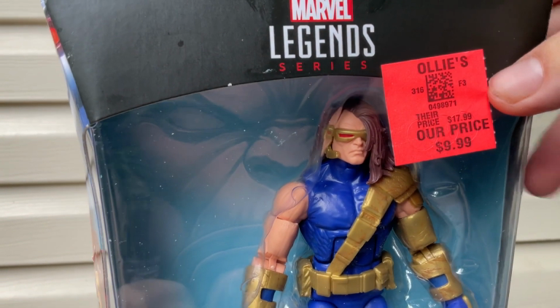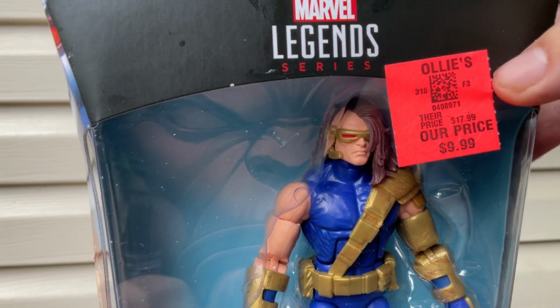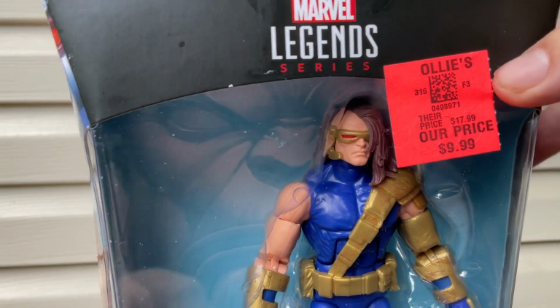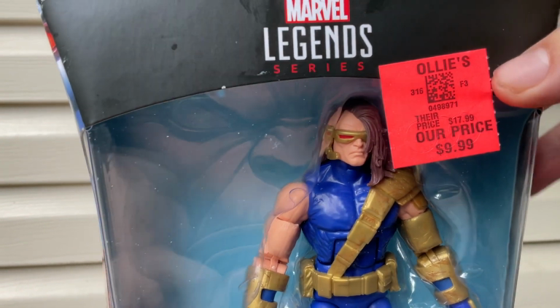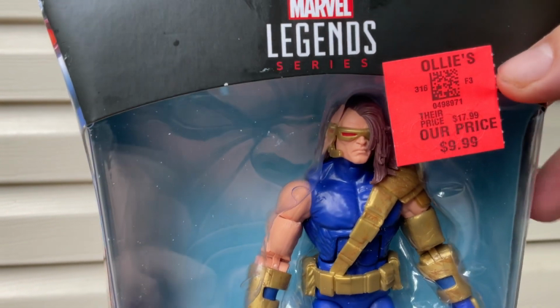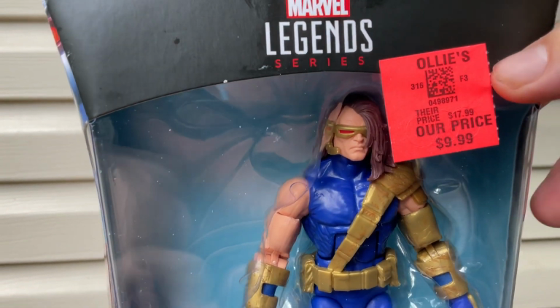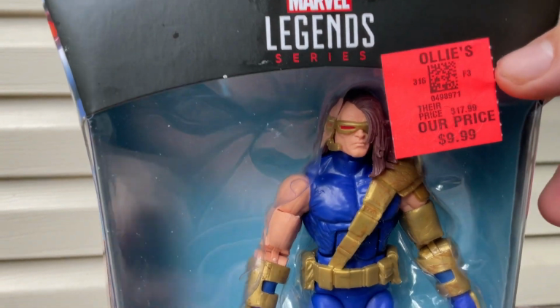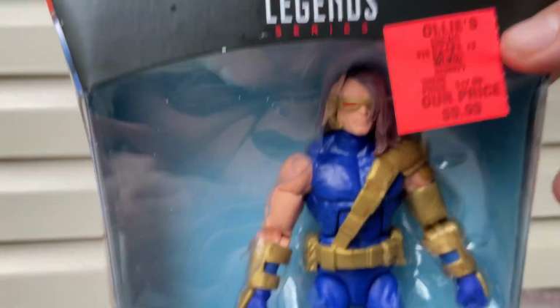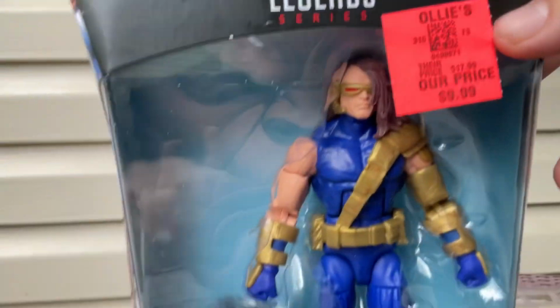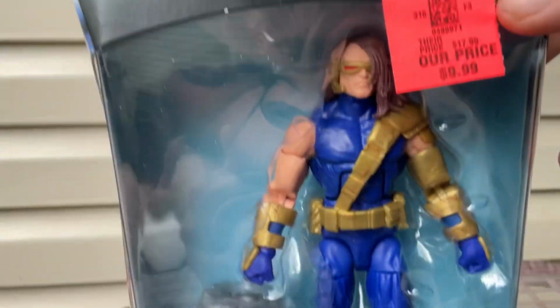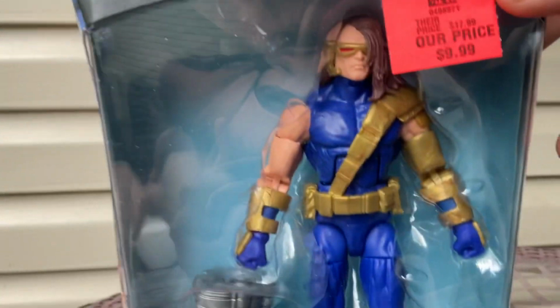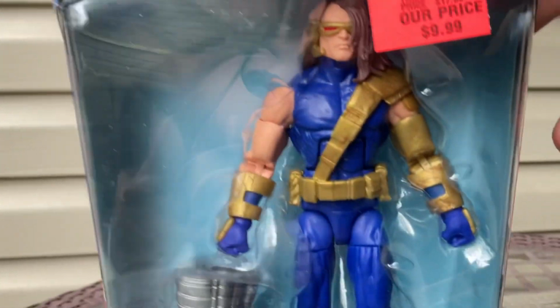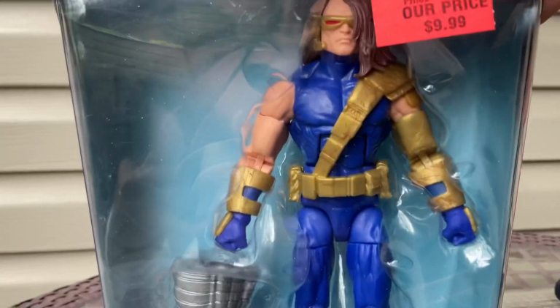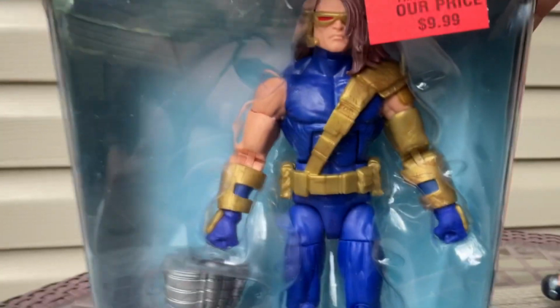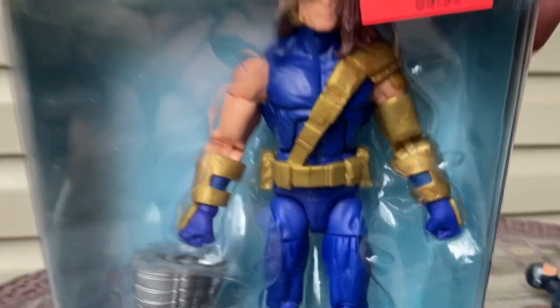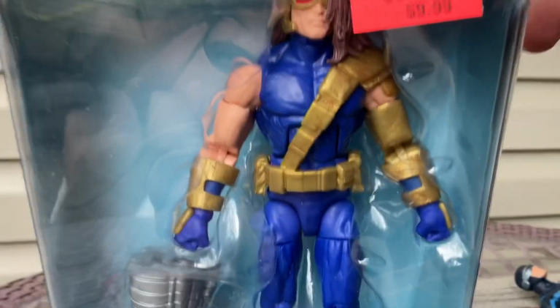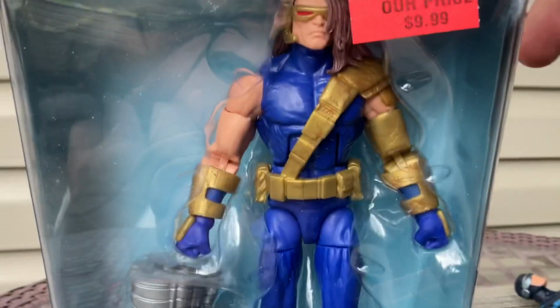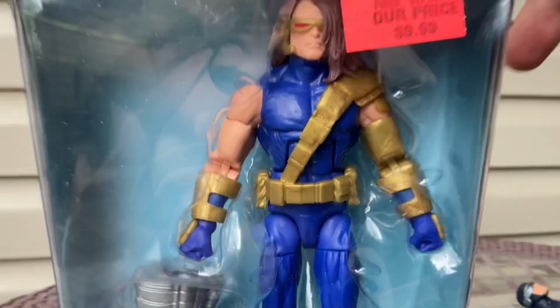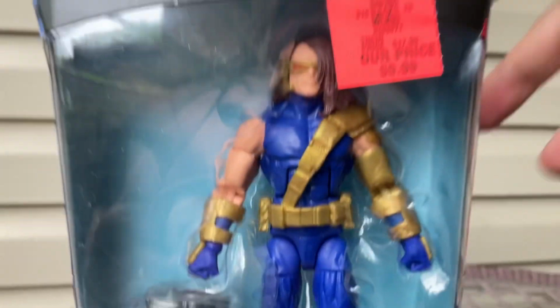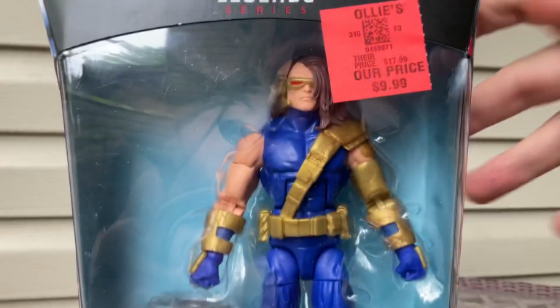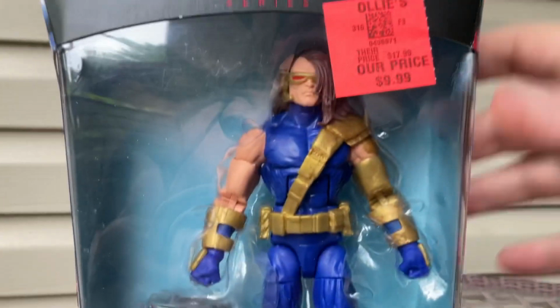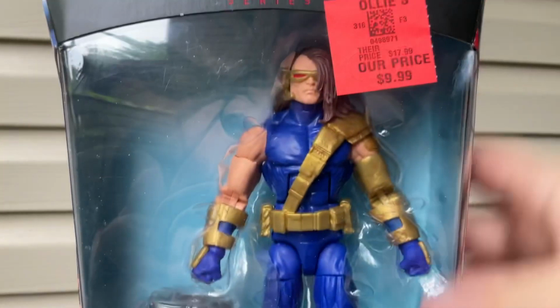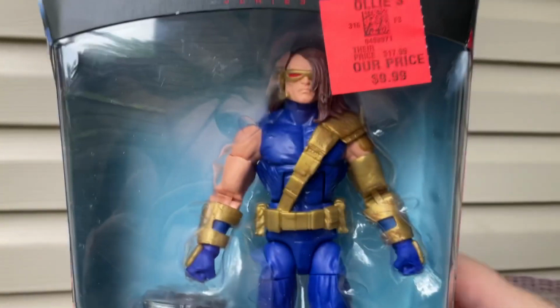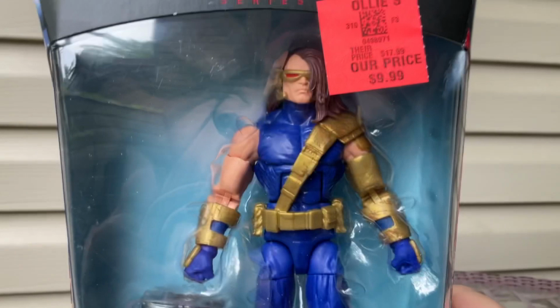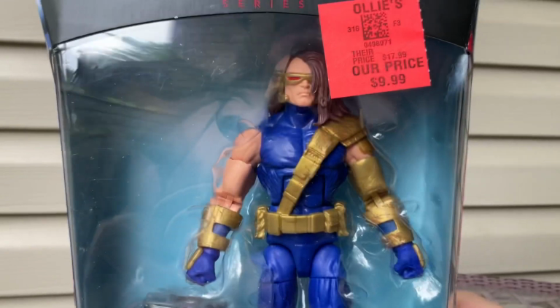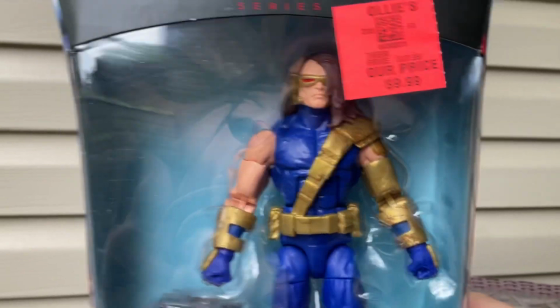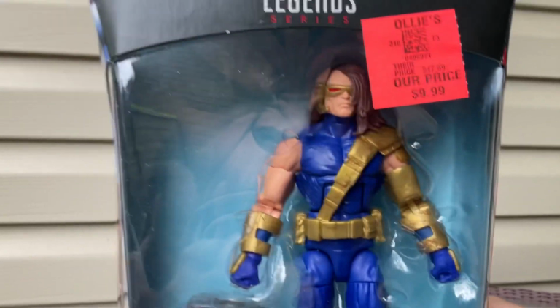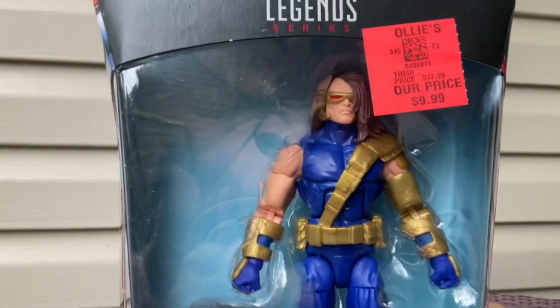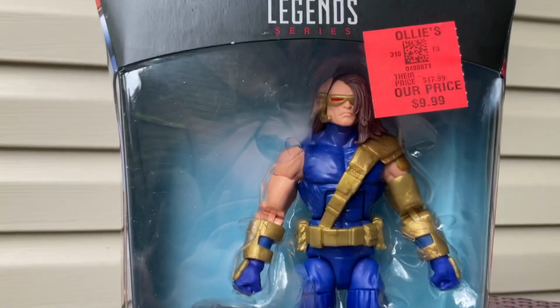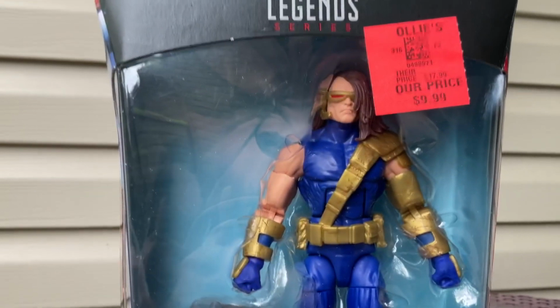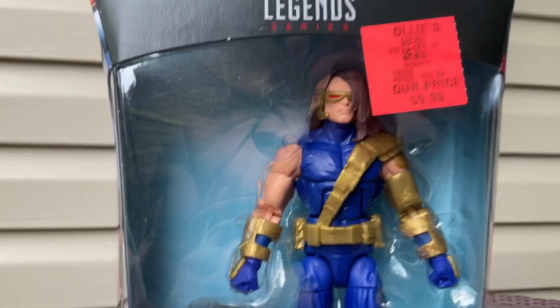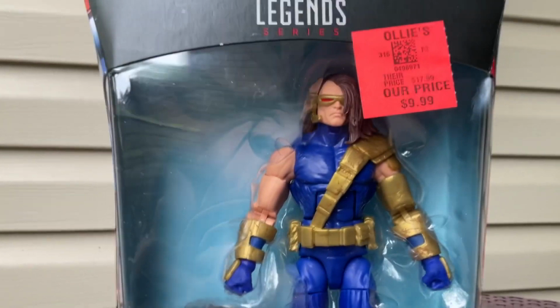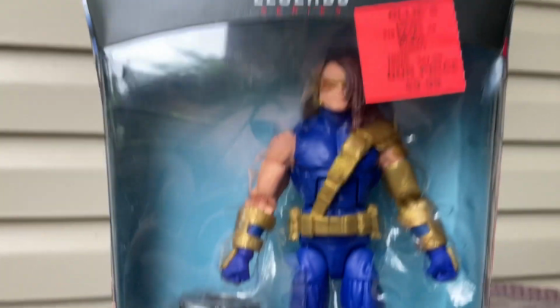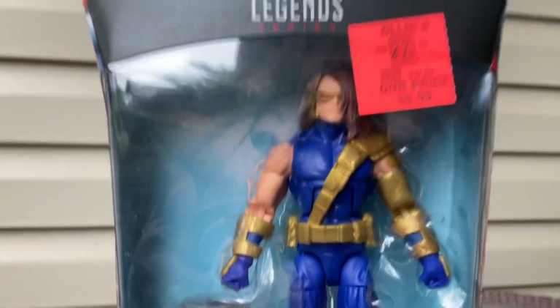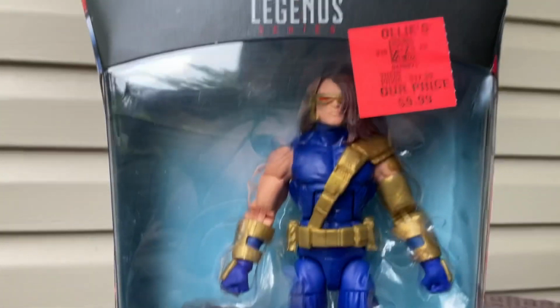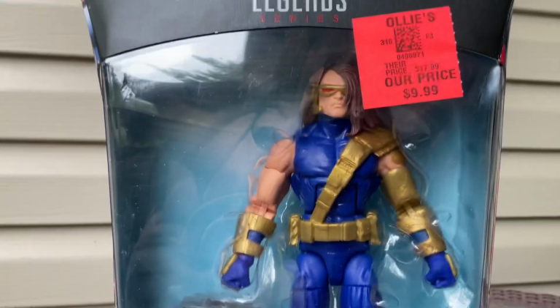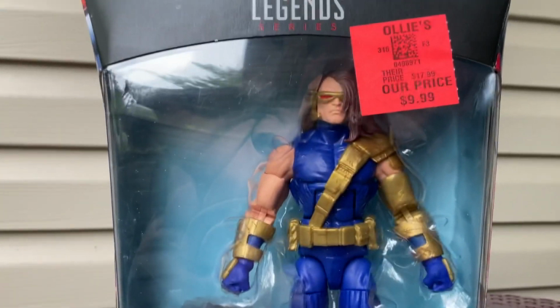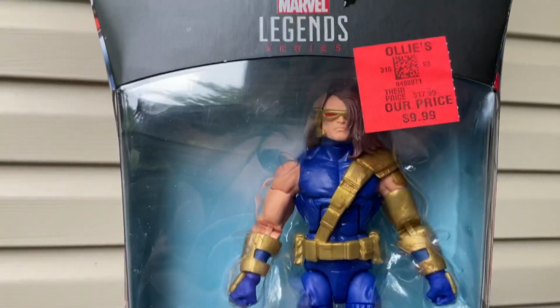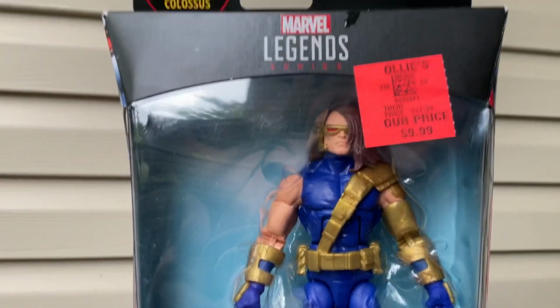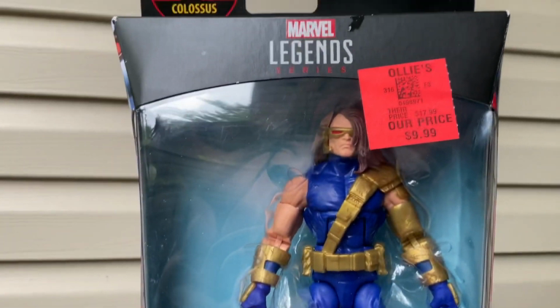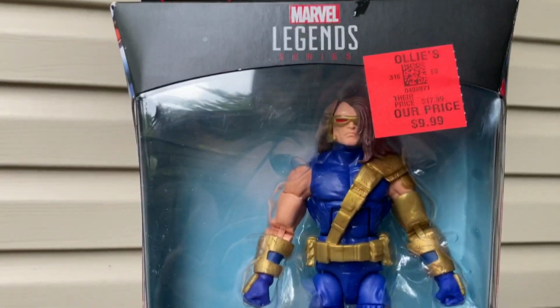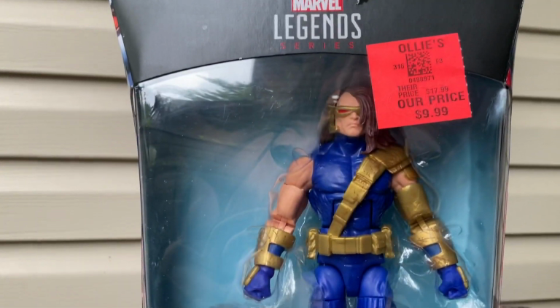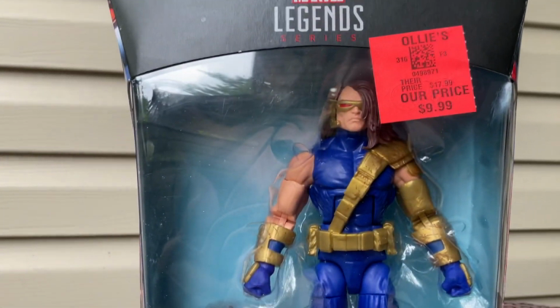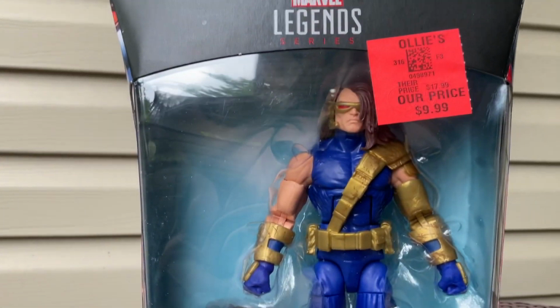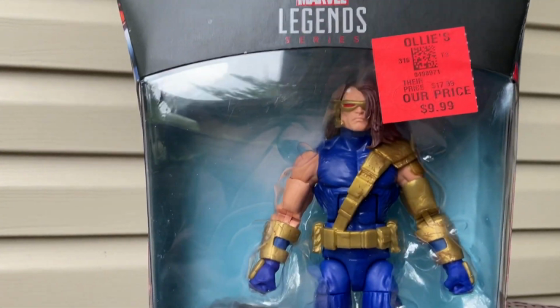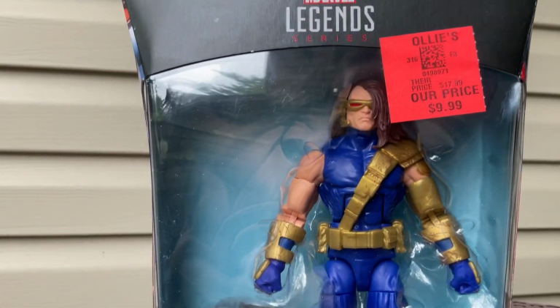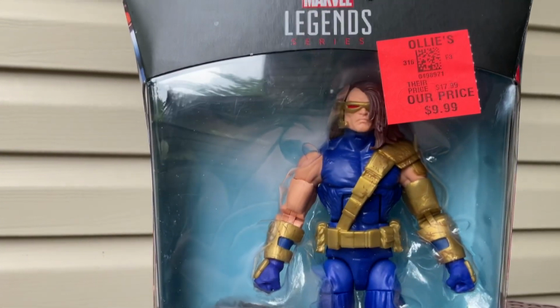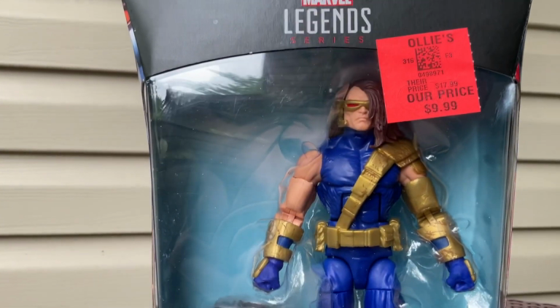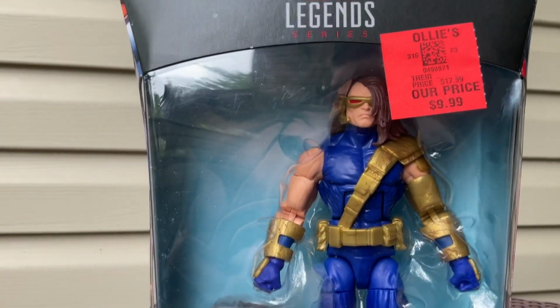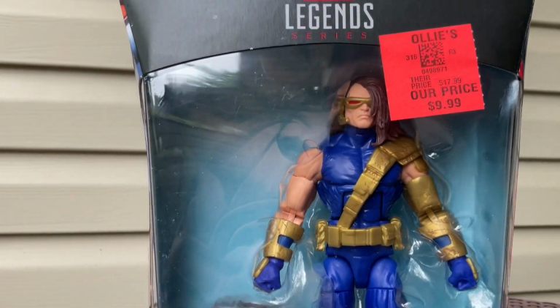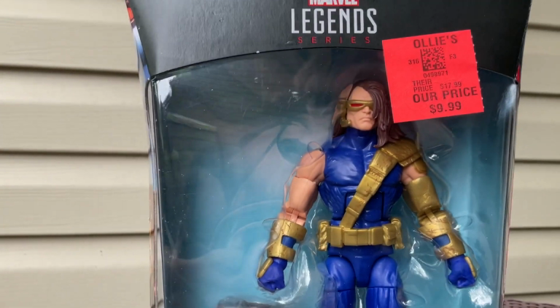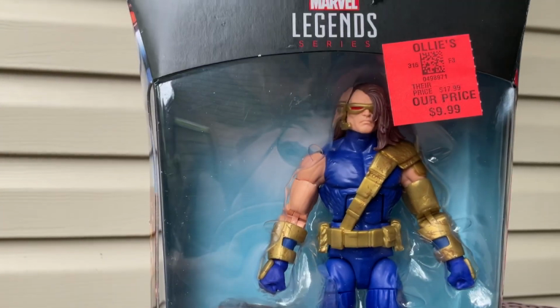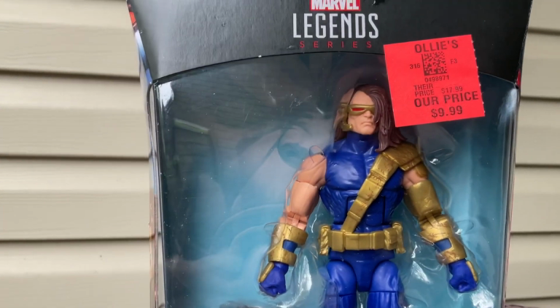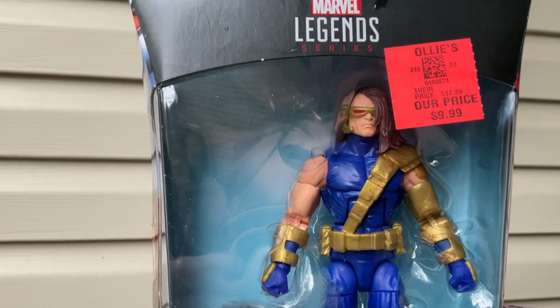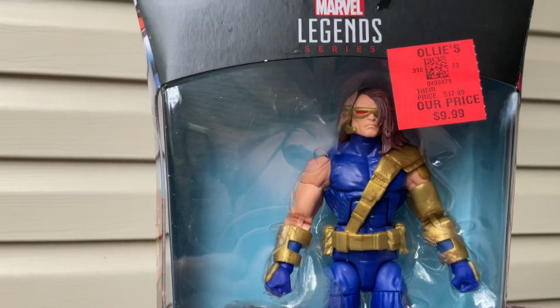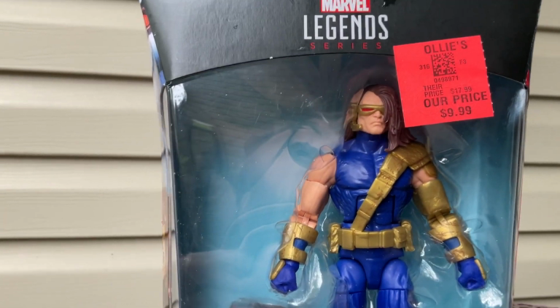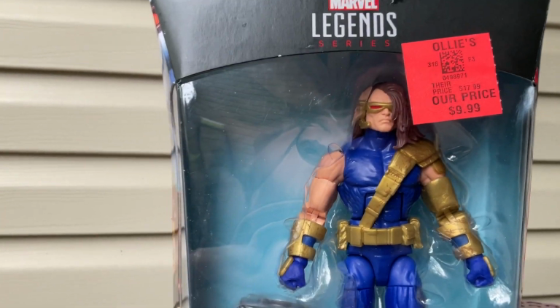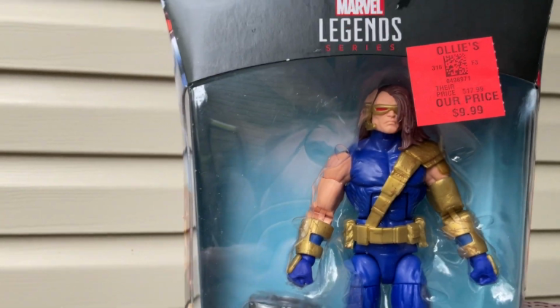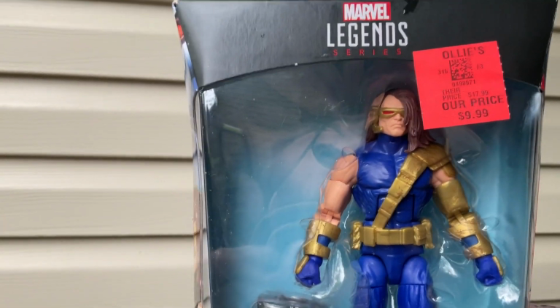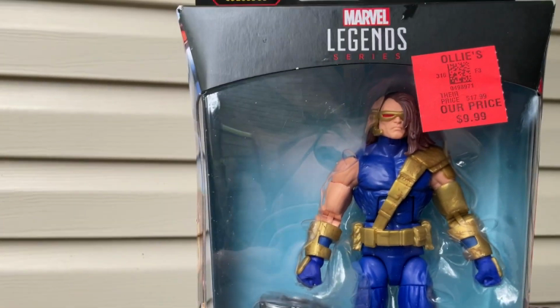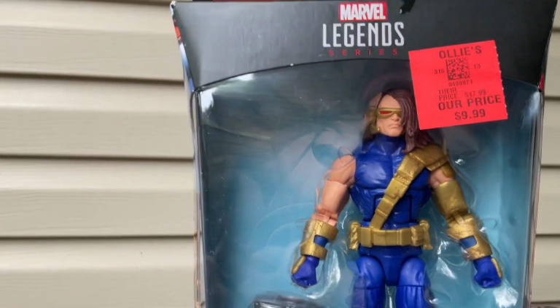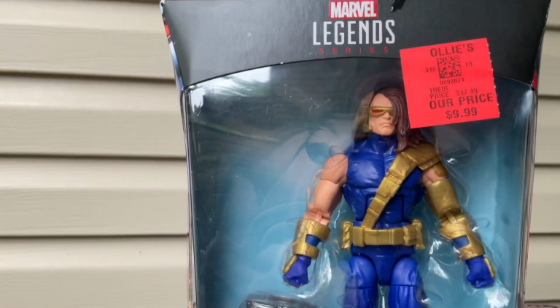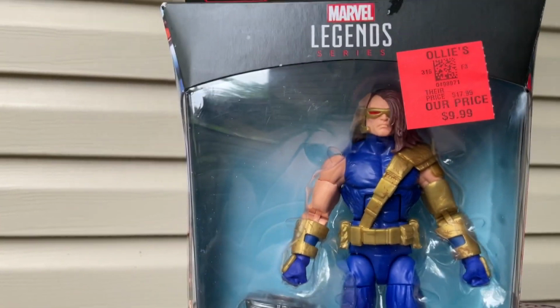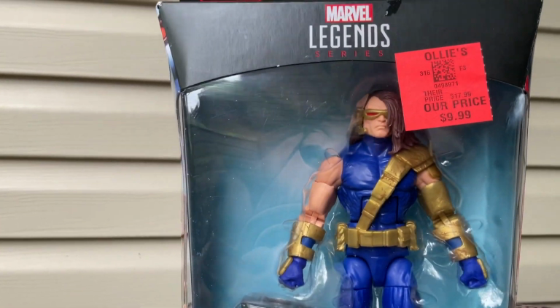Ollie's — this is a pretty cool figure. We need a review for you up on the channel, get a video review. I like Marvel, so I need some more Marvel figures in my collection. So I got some more Marvel.